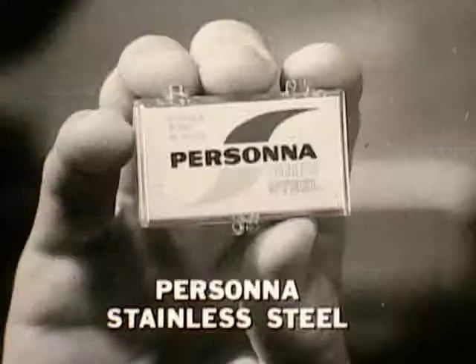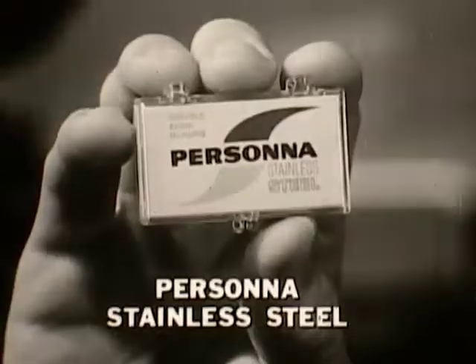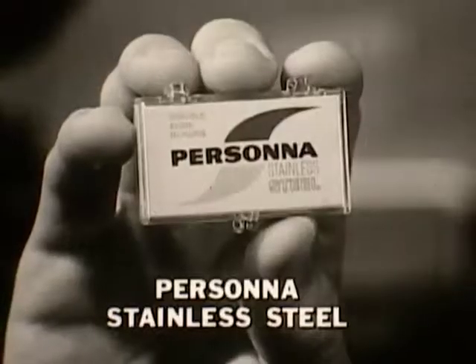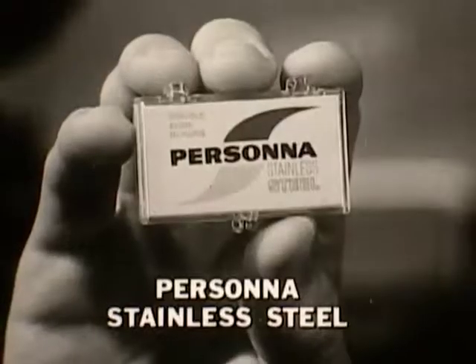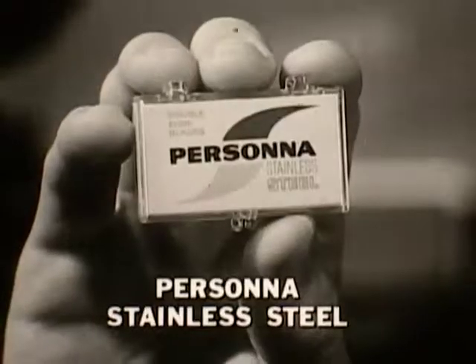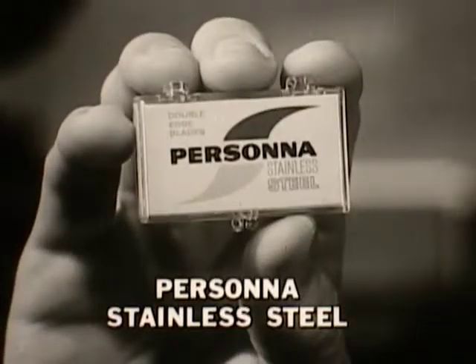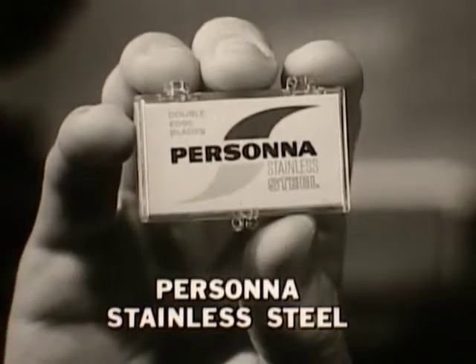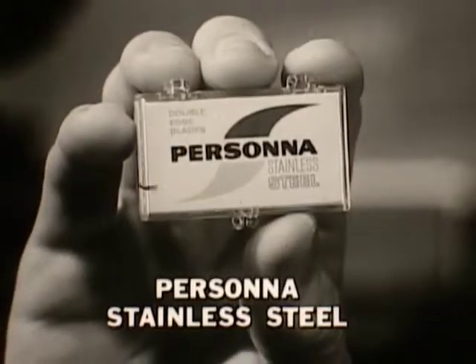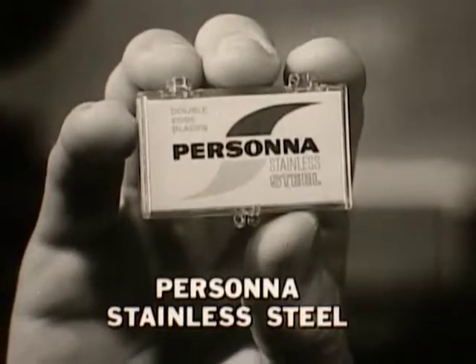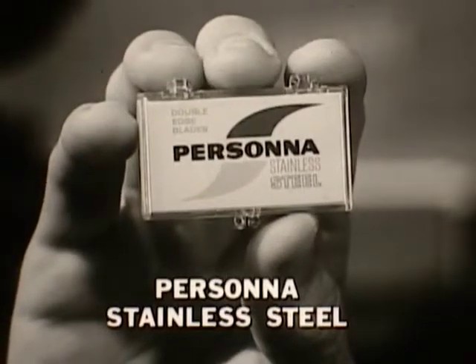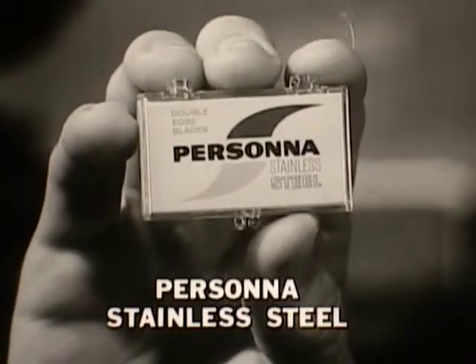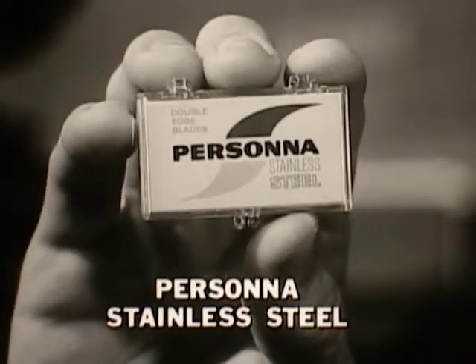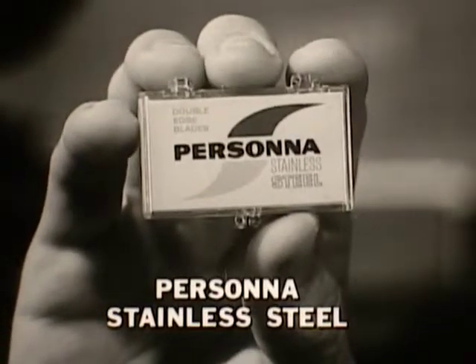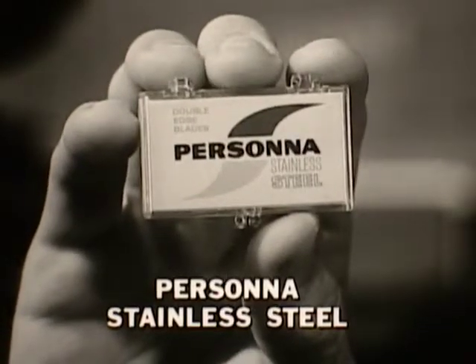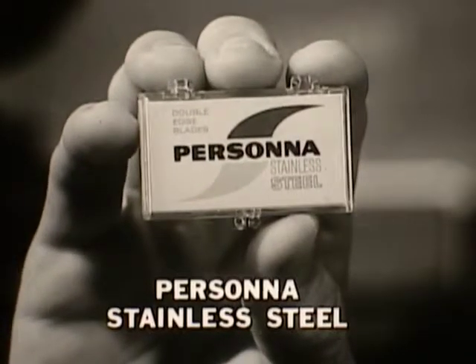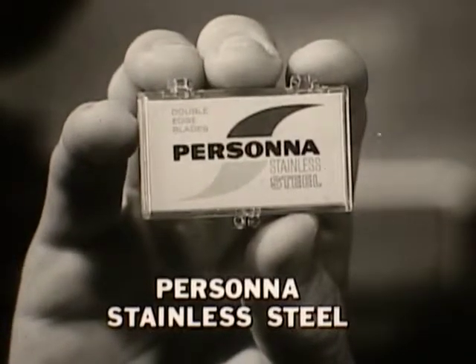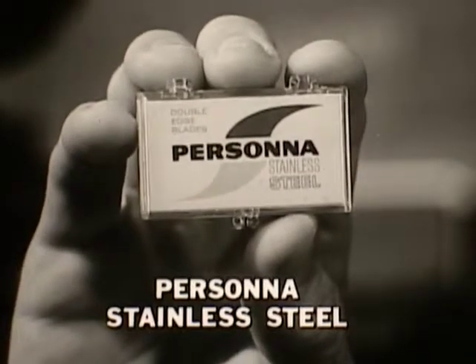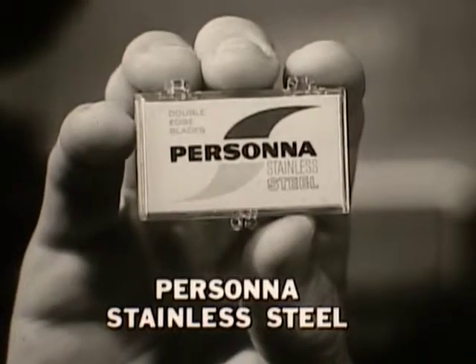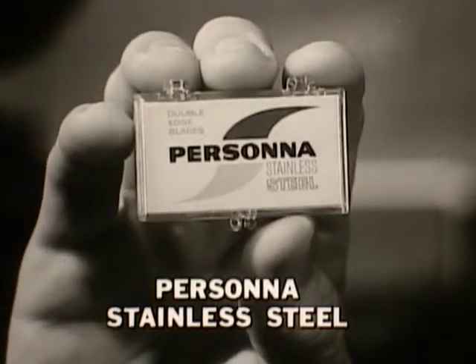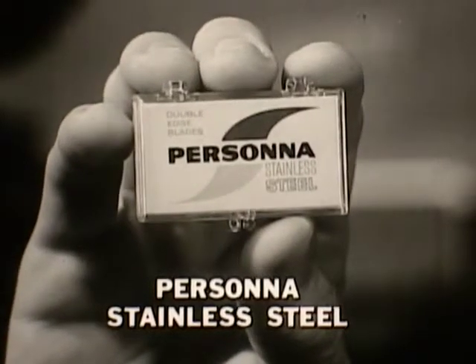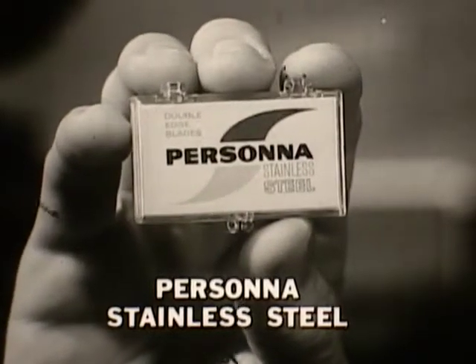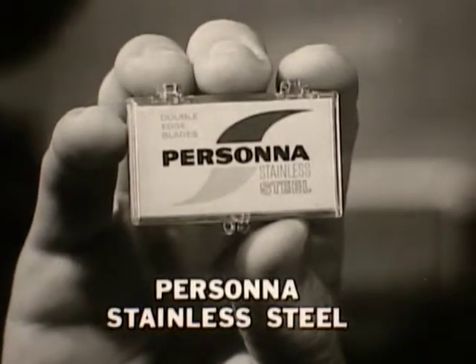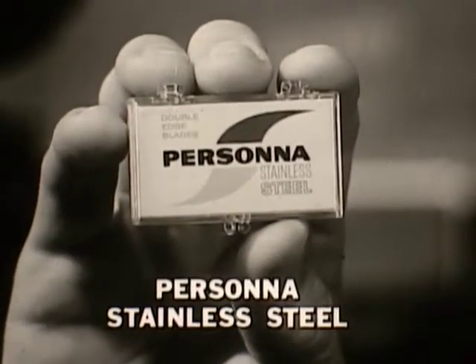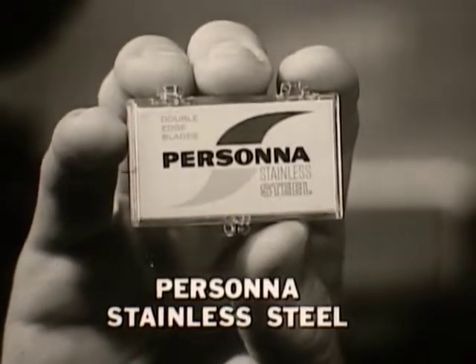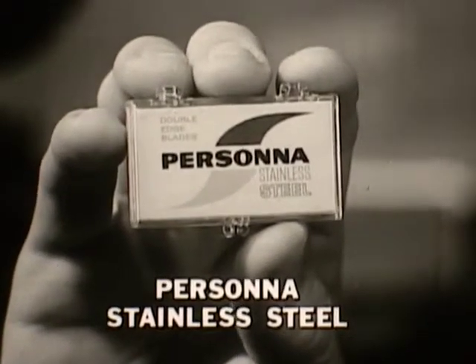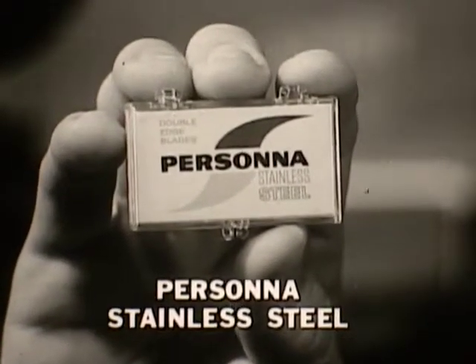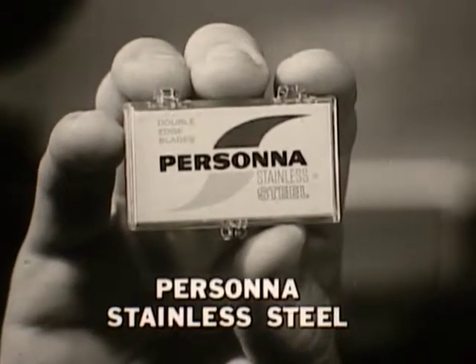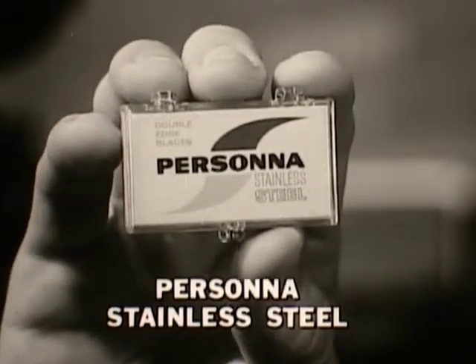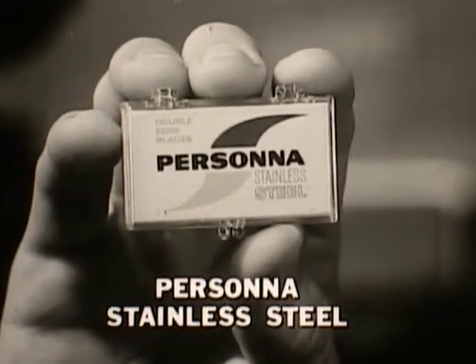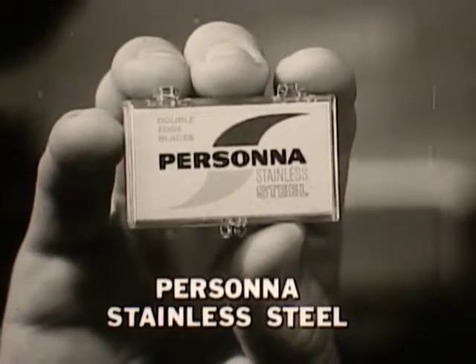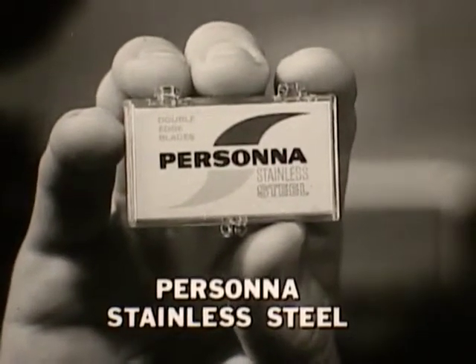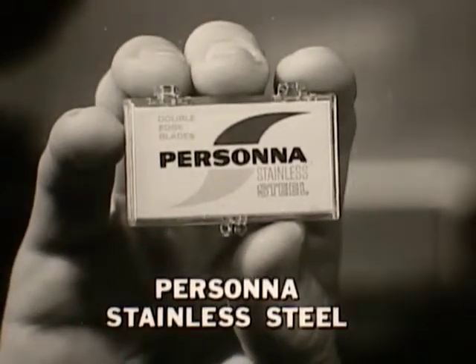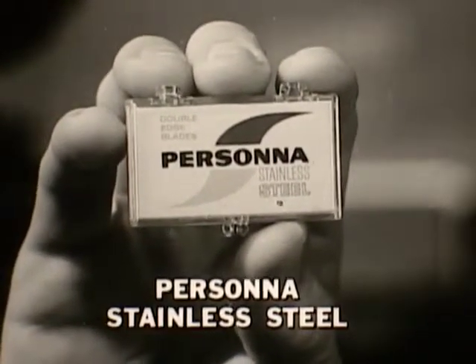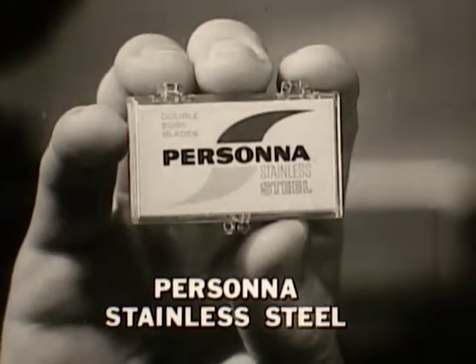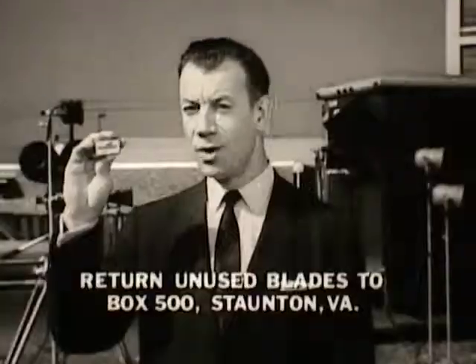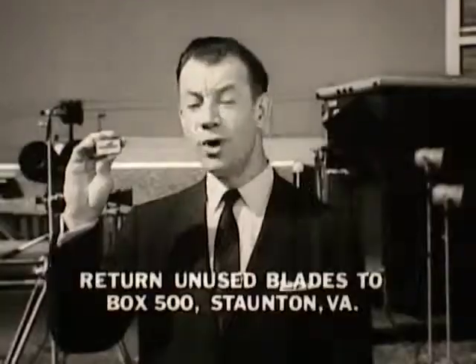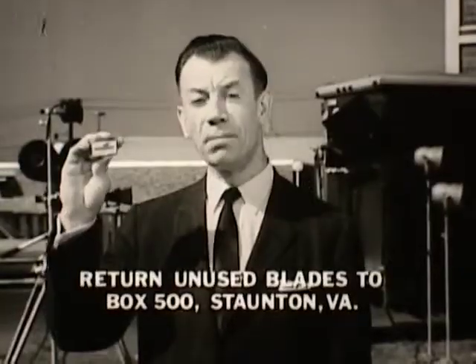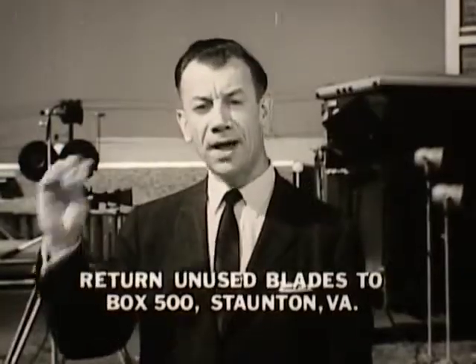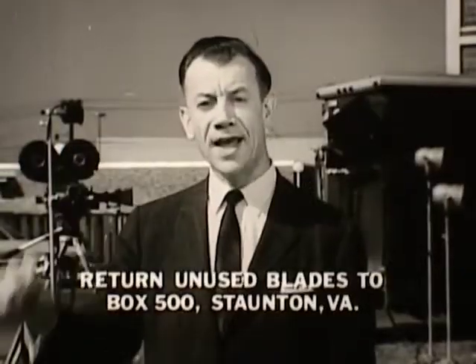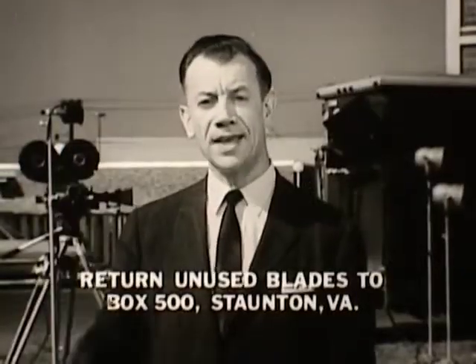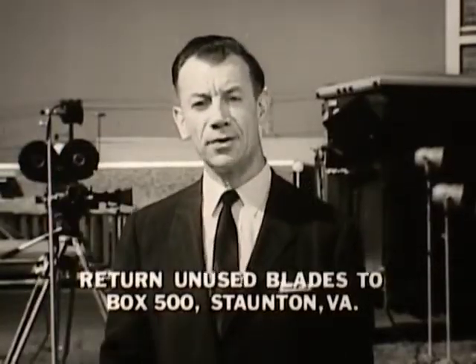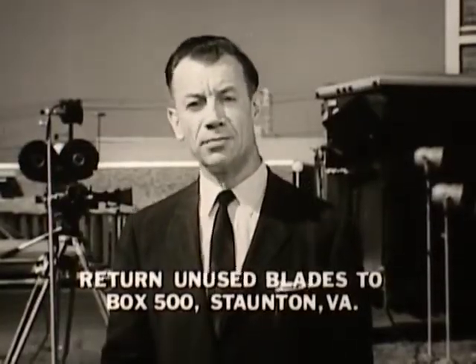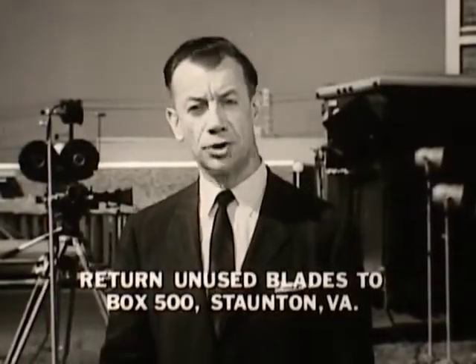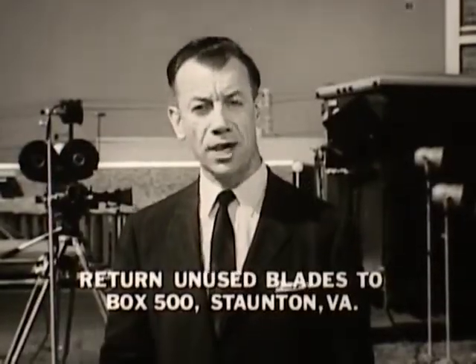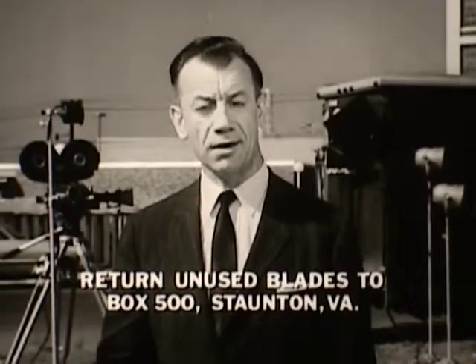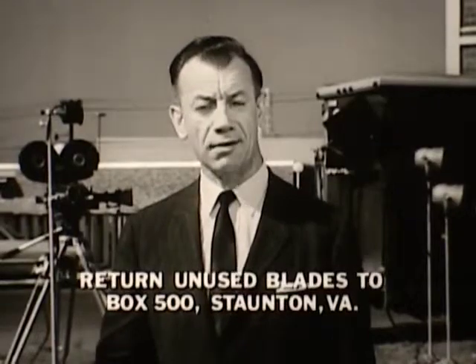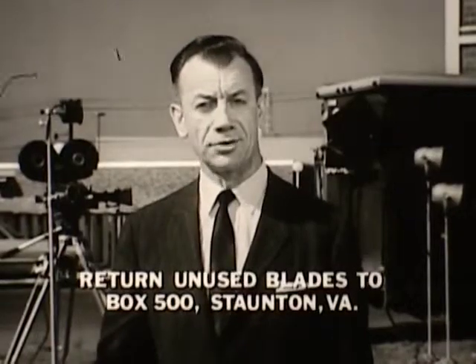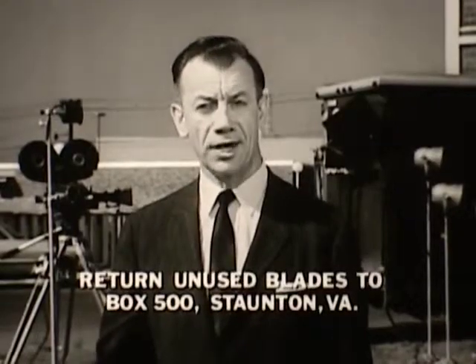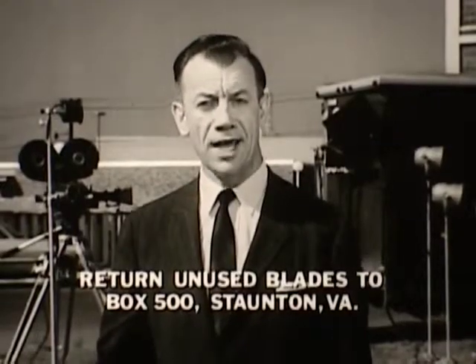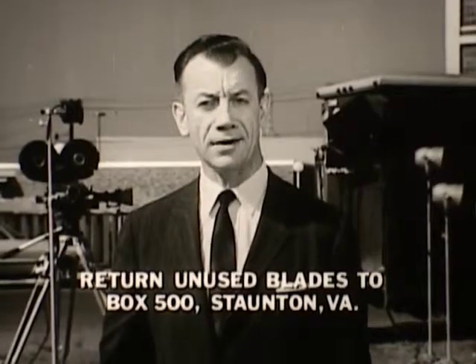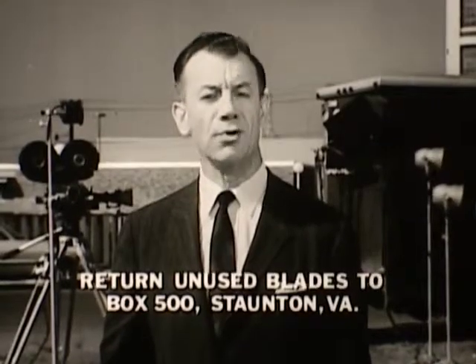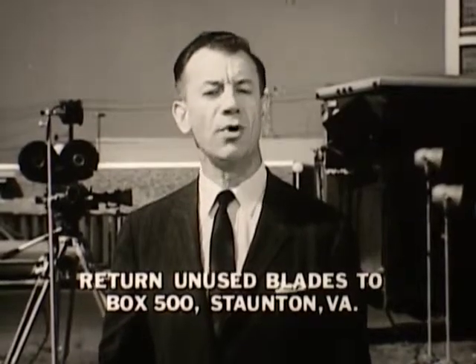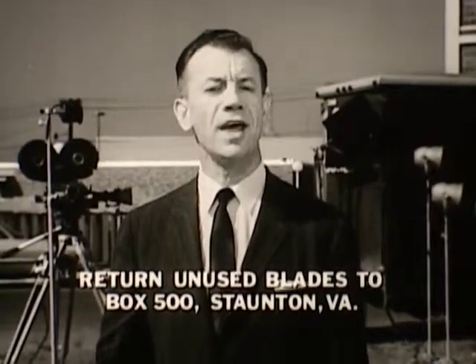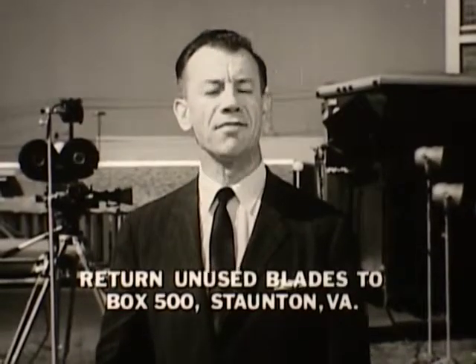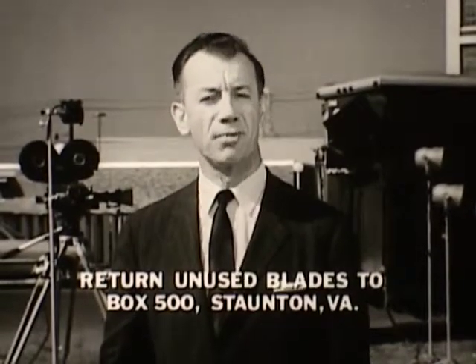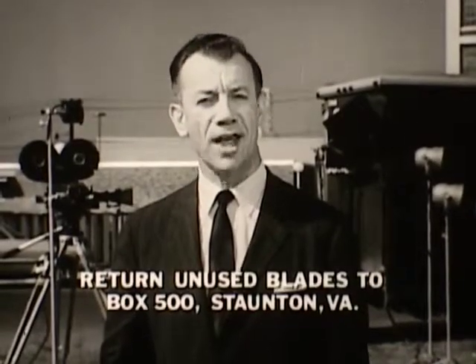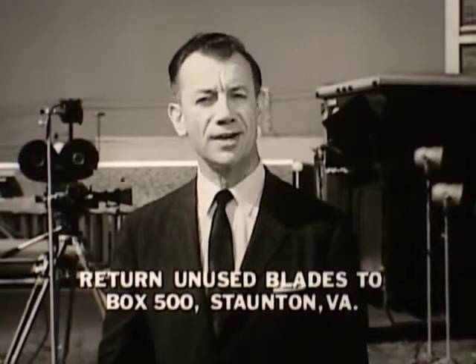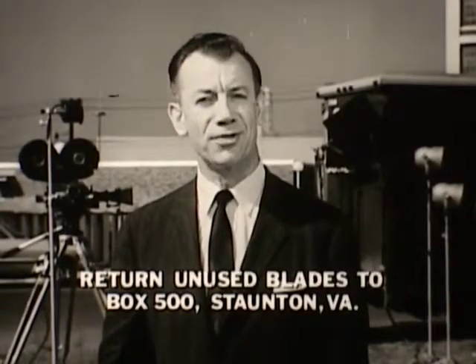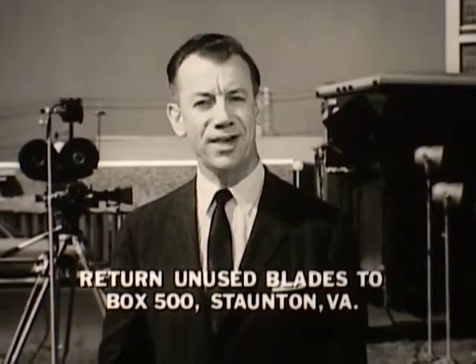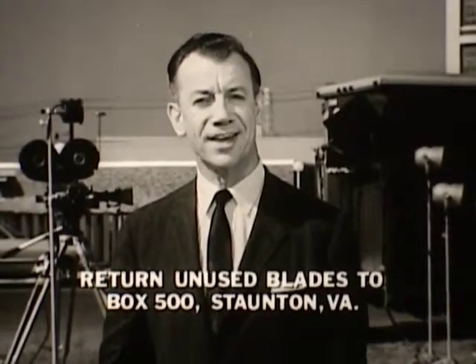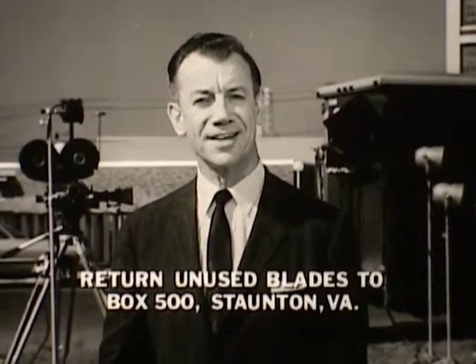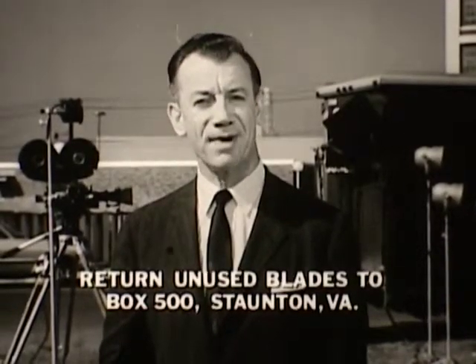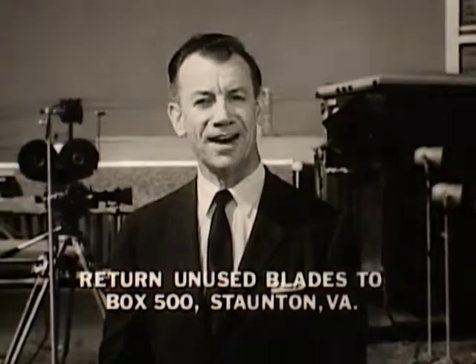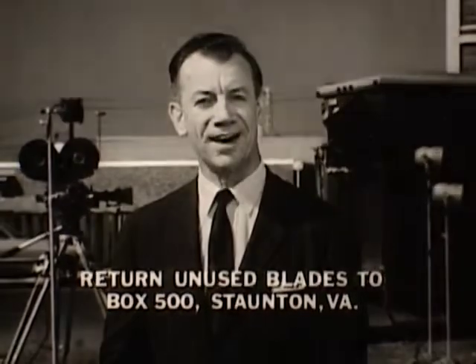Better than average? Sure. But if Pursana doesn't give you more luxury shaves, we'll buy you whatever blade you think is better.